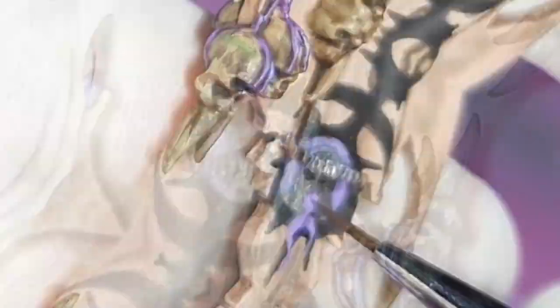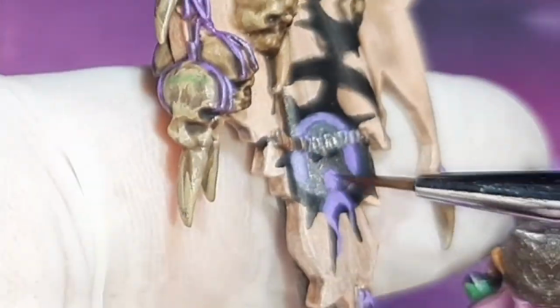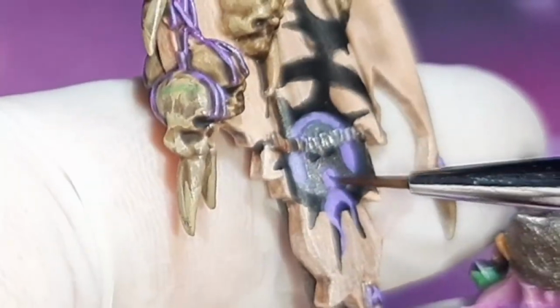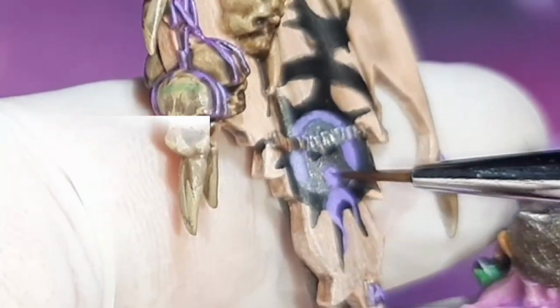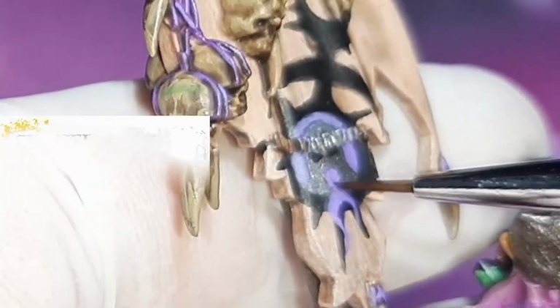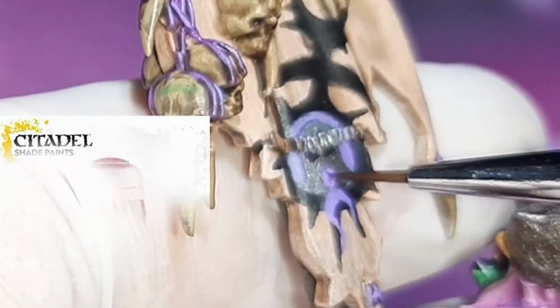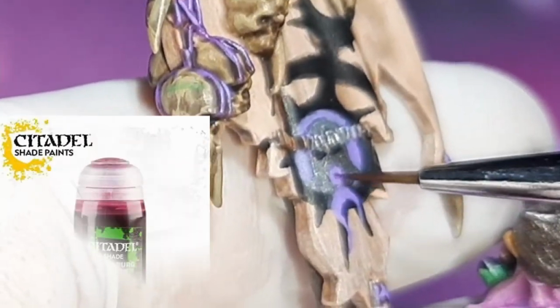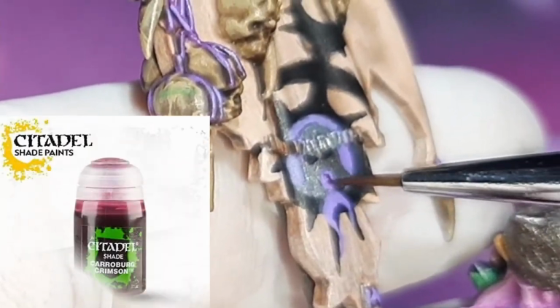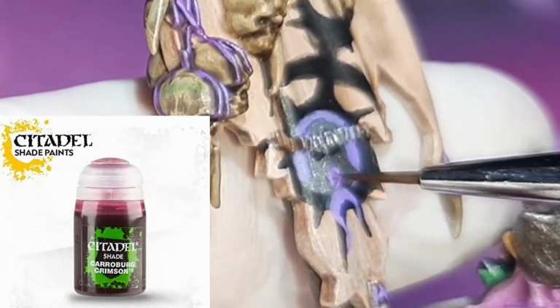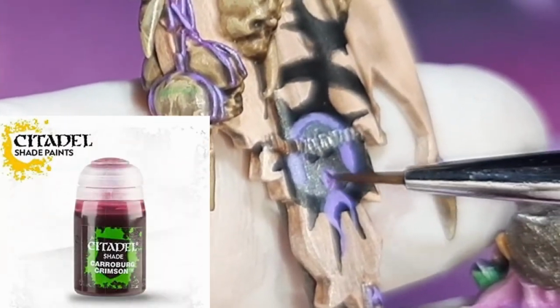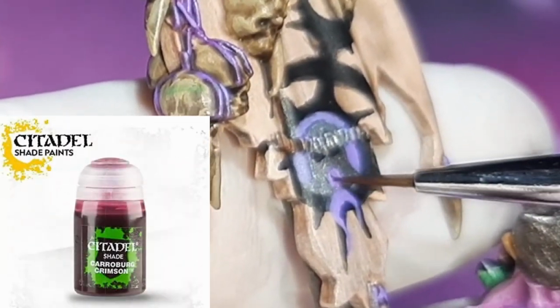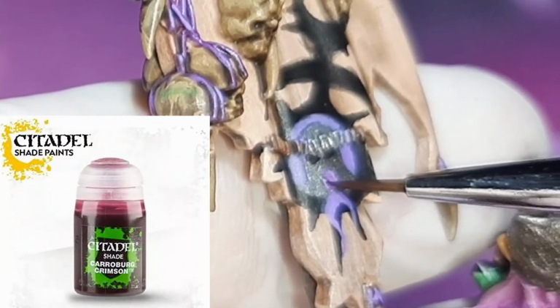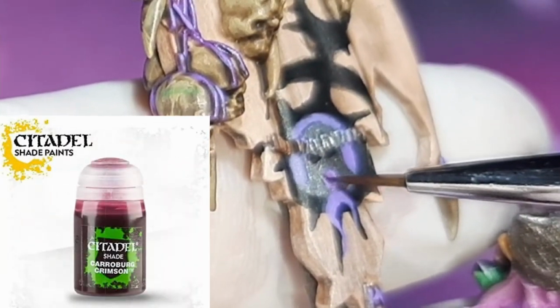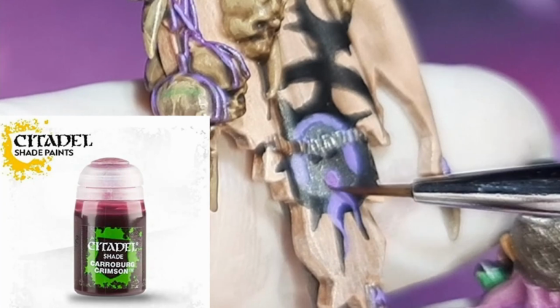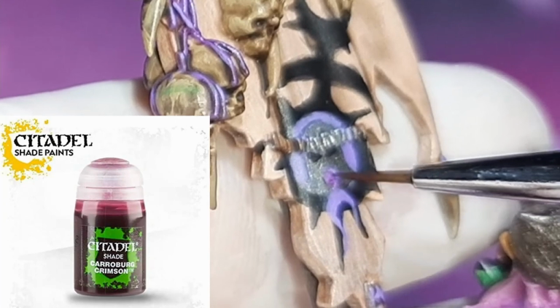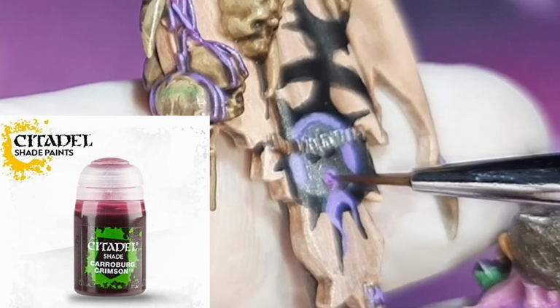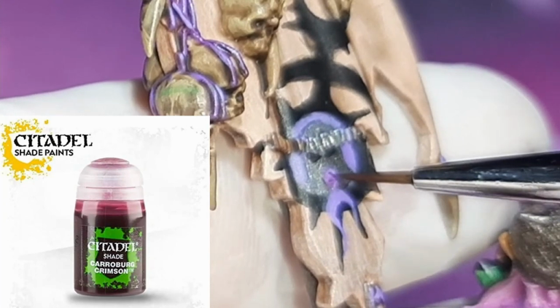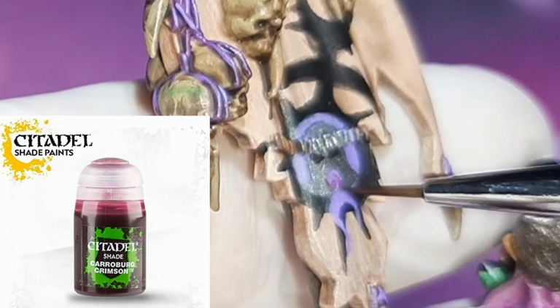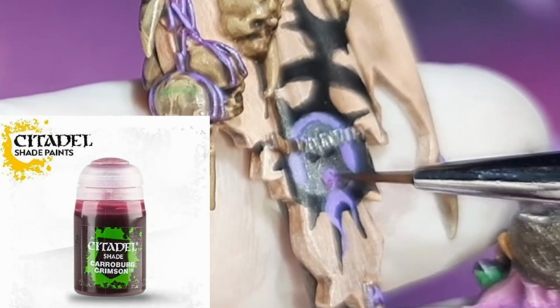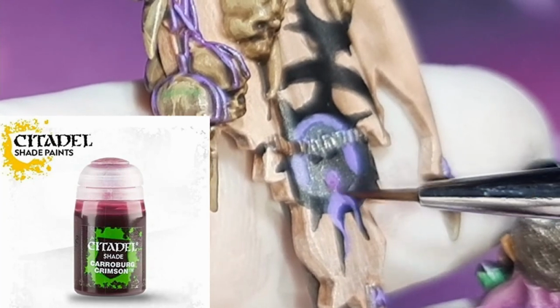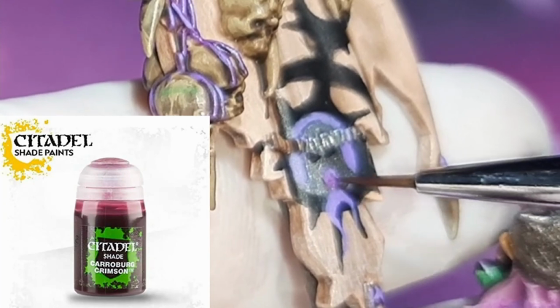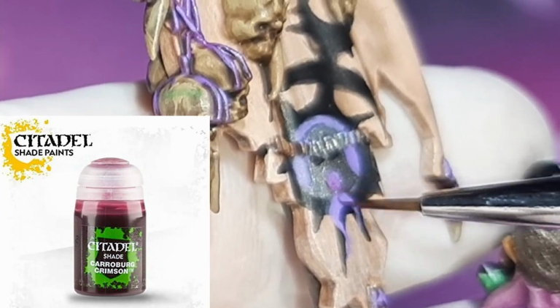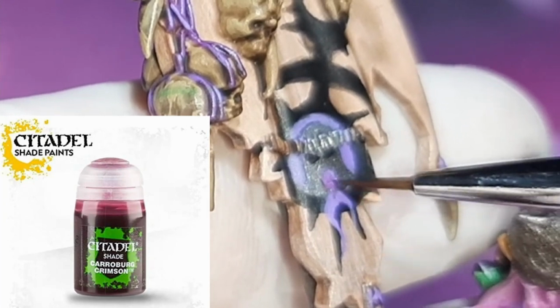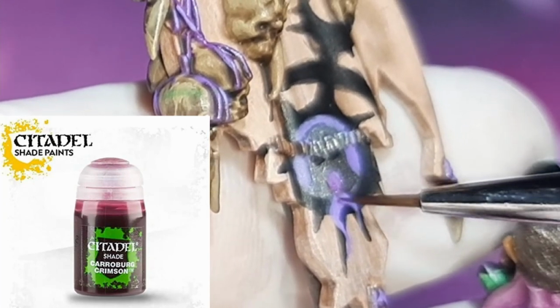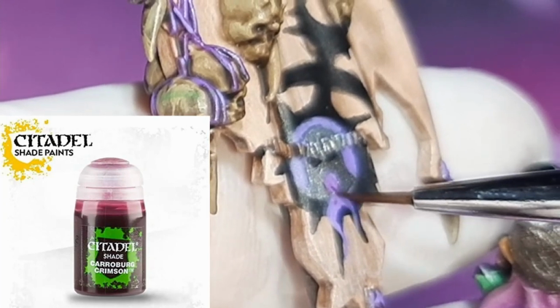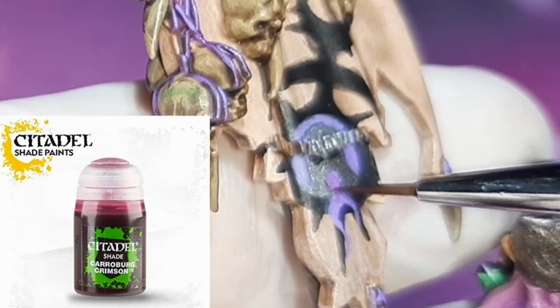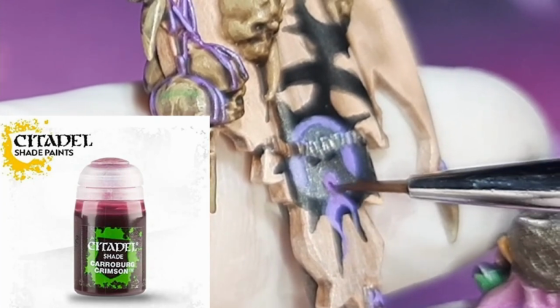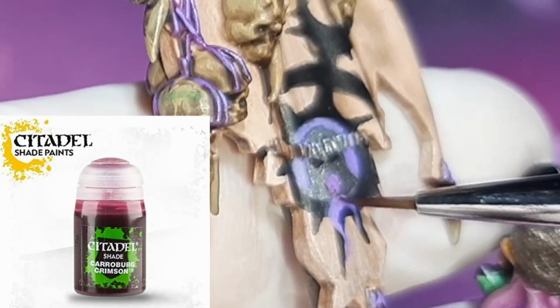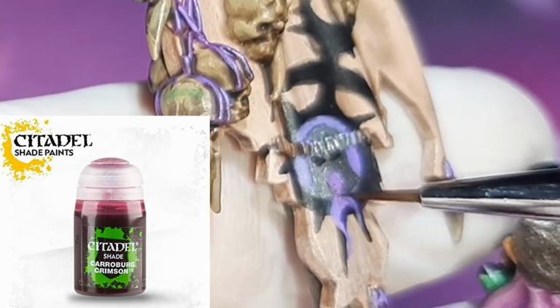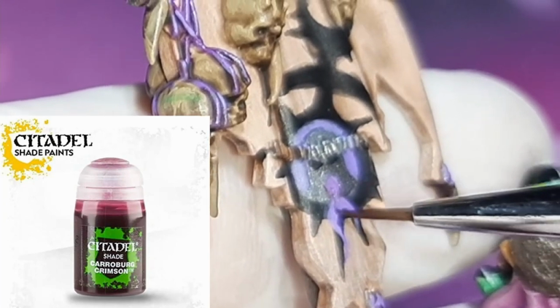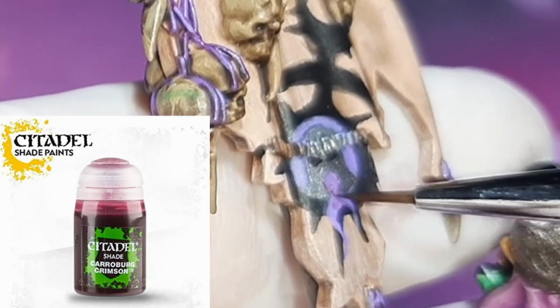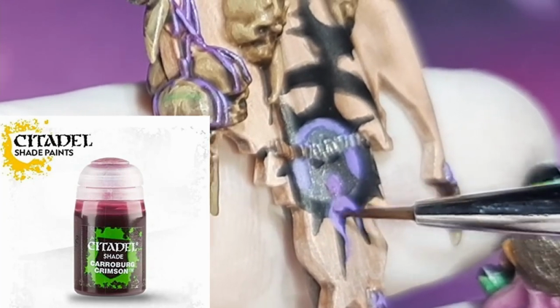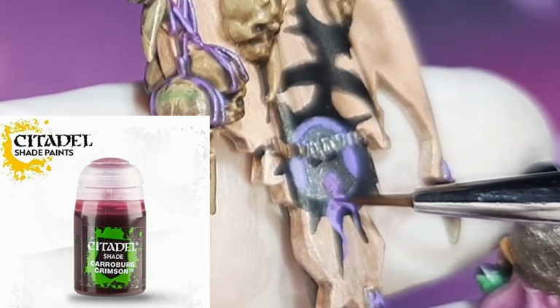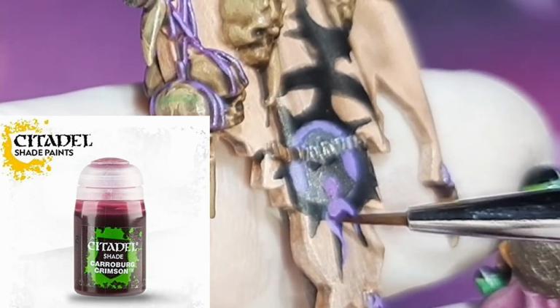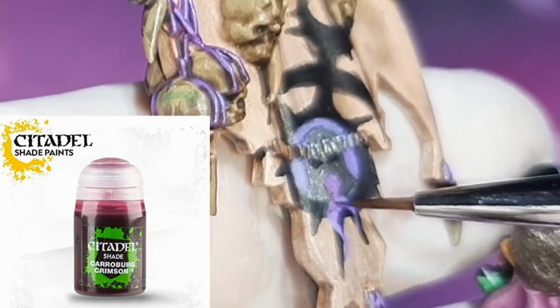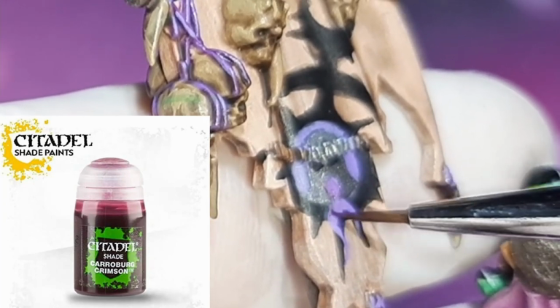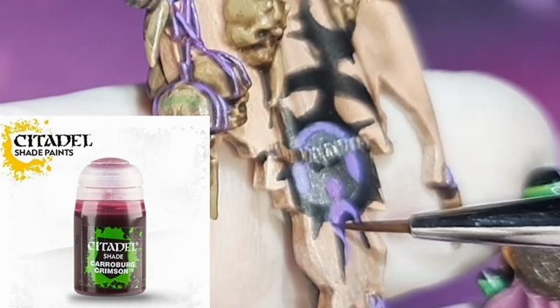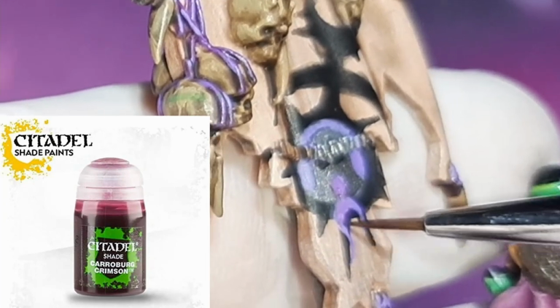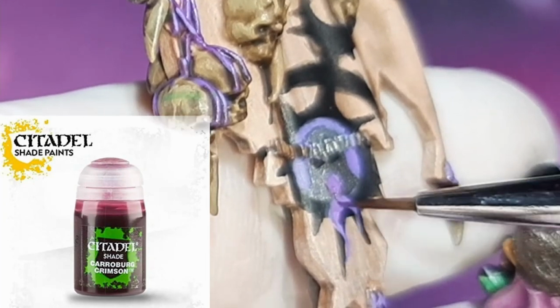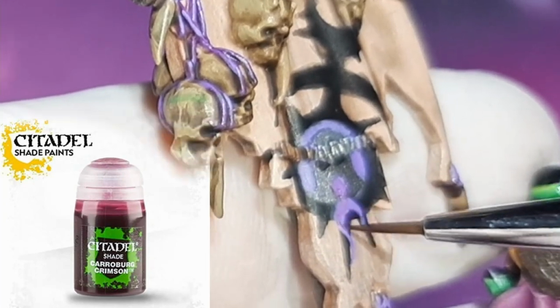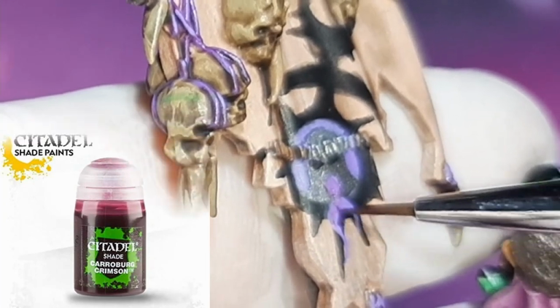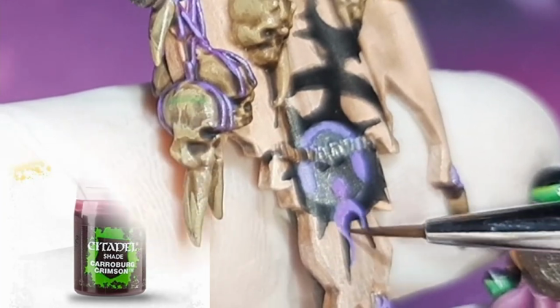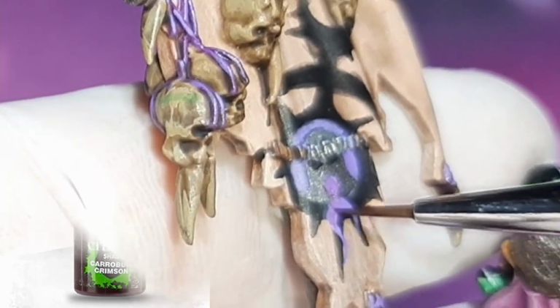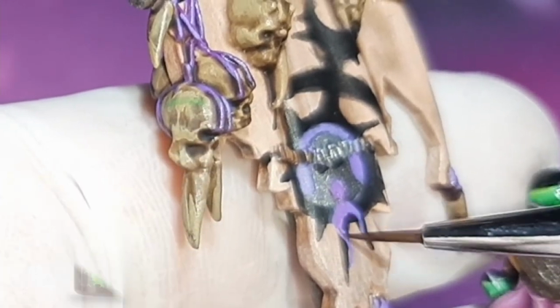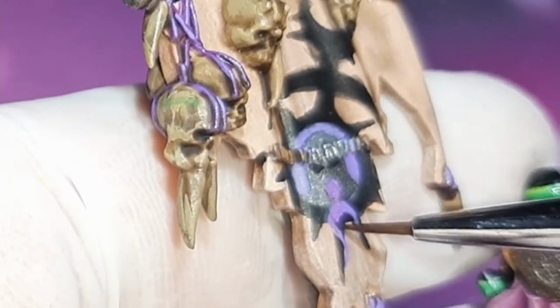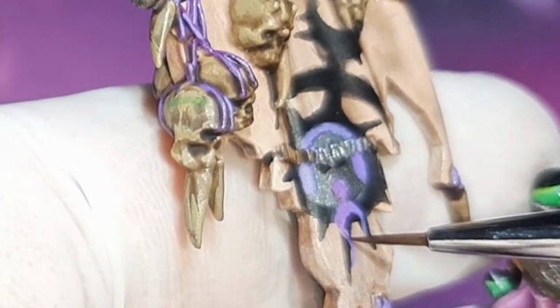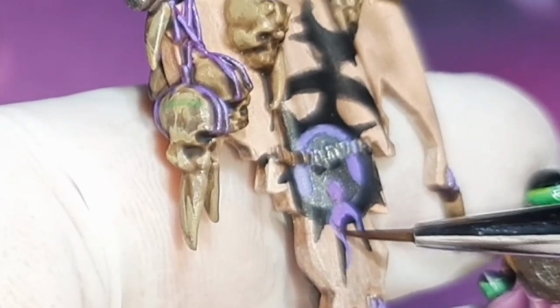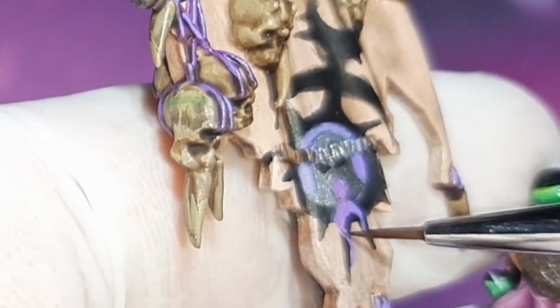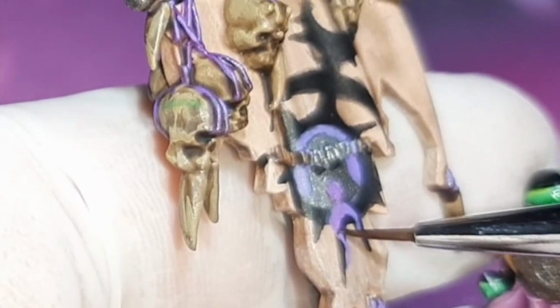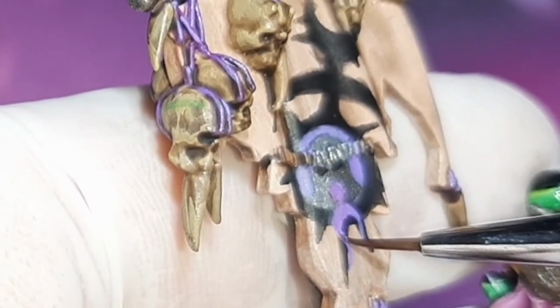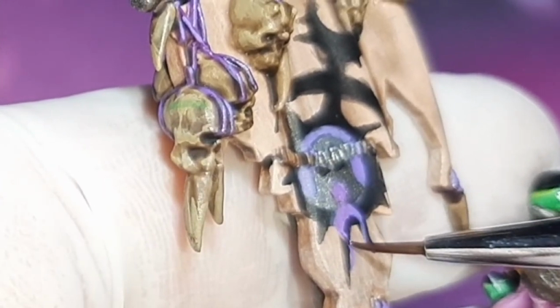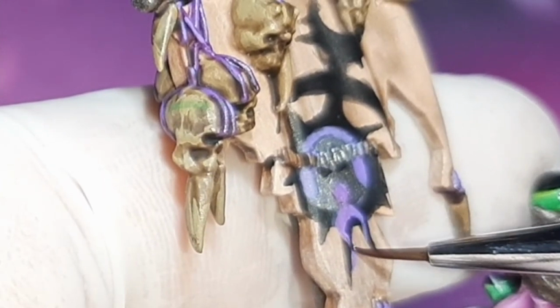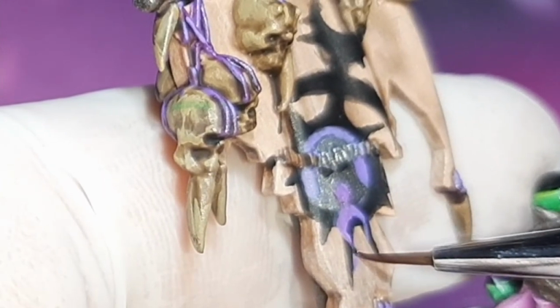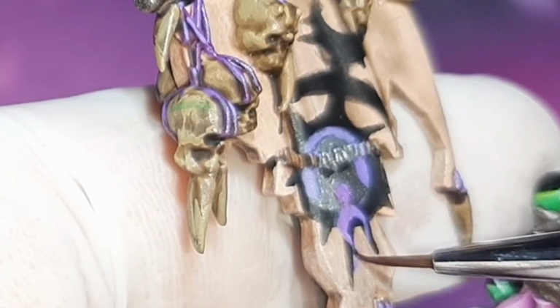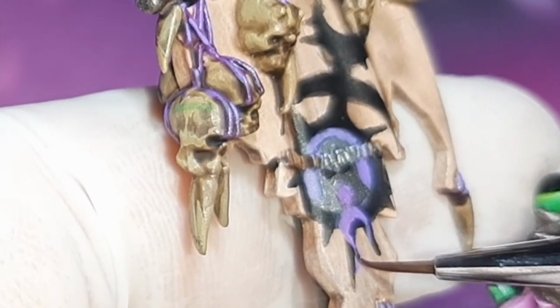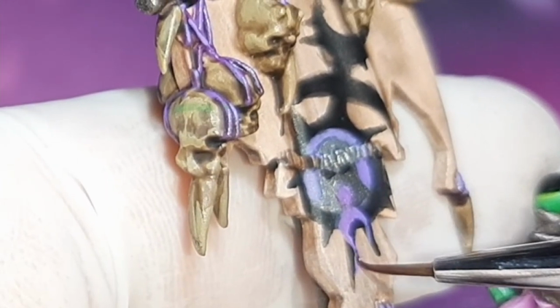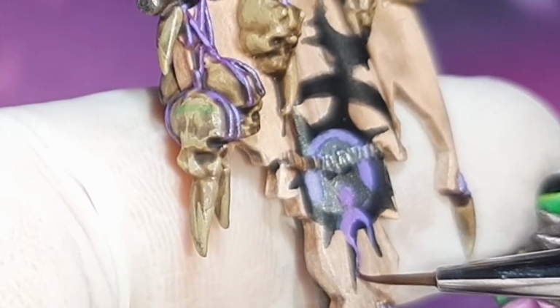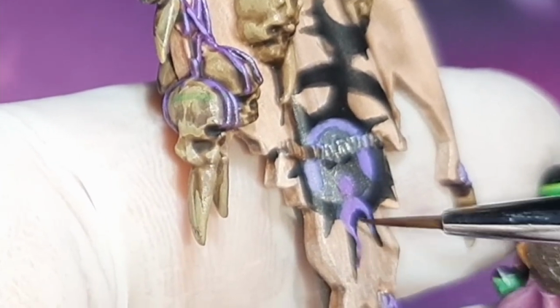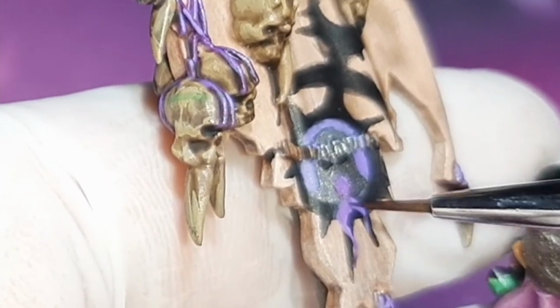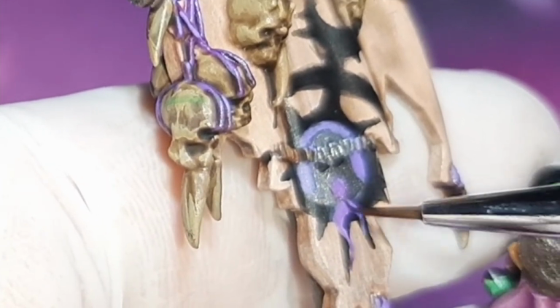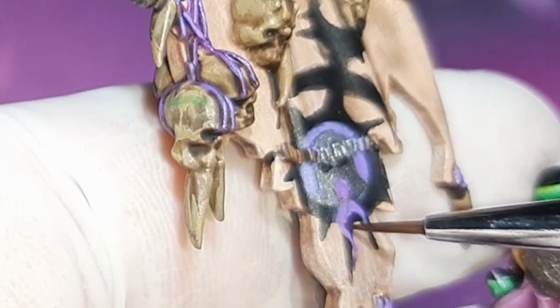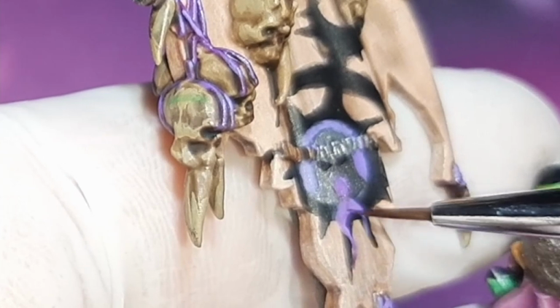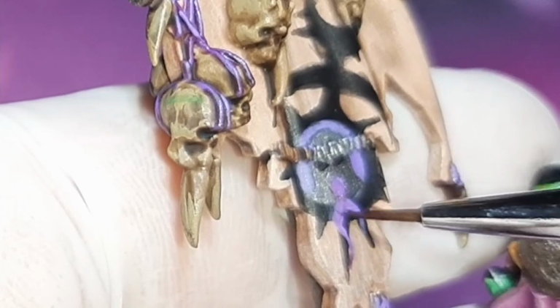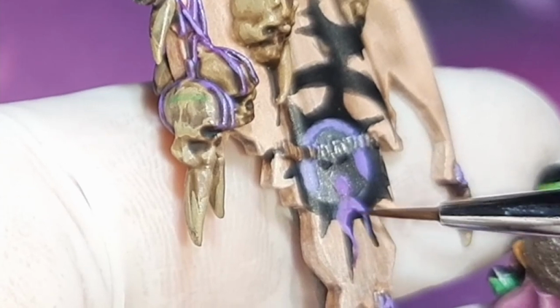Using Carroburg Crimson from Citadel, I apply a little bit of this wash to my brush. With this color I apply it to the purple areas, and this will stain those nicely.